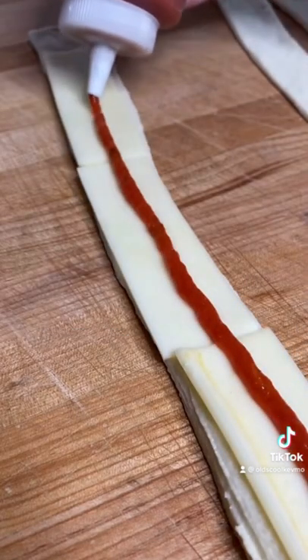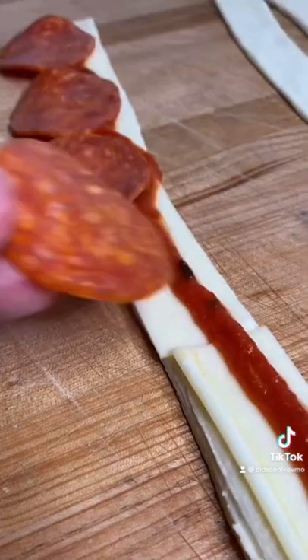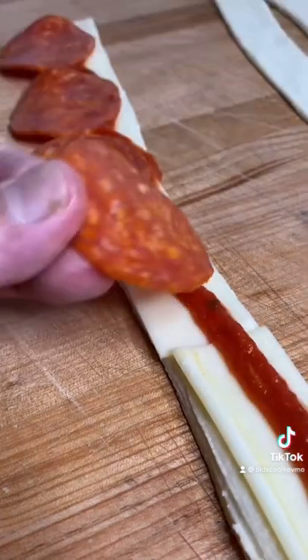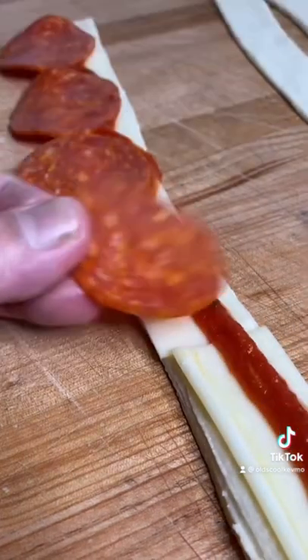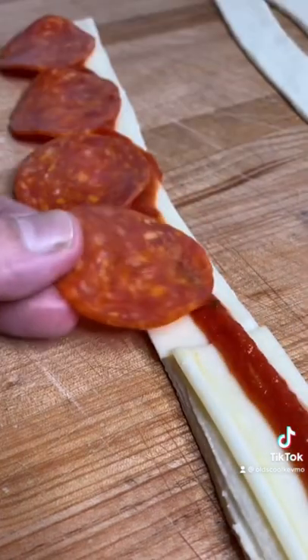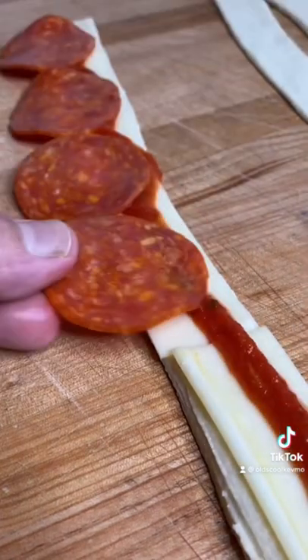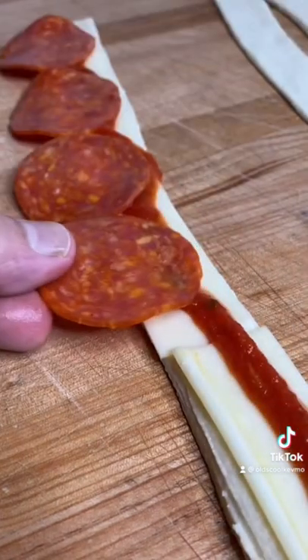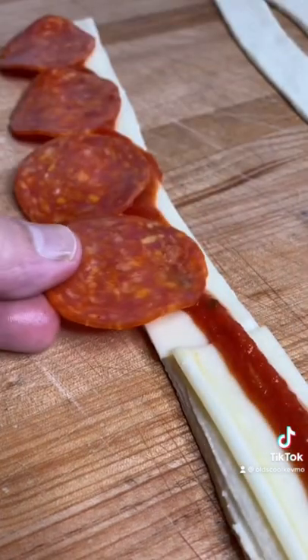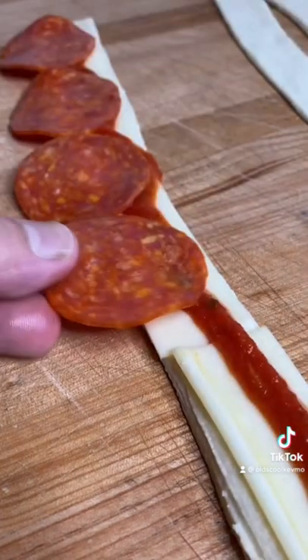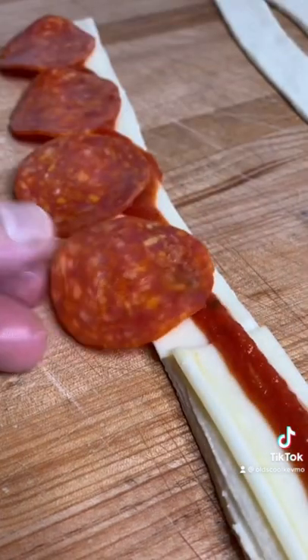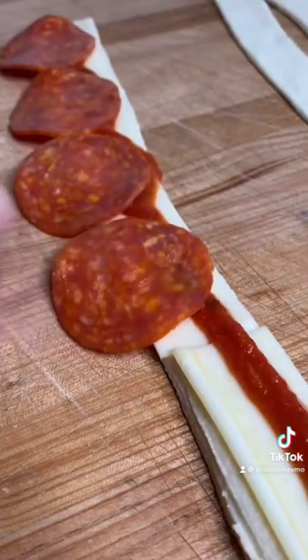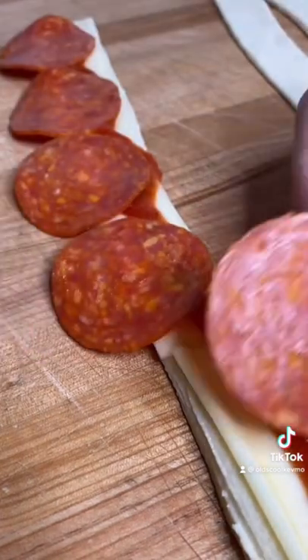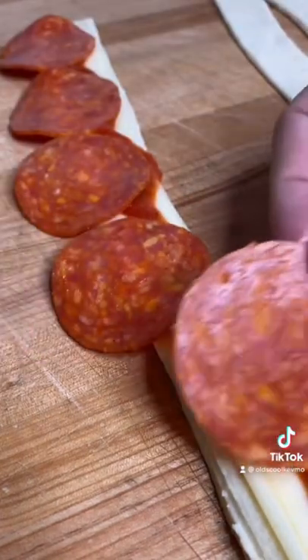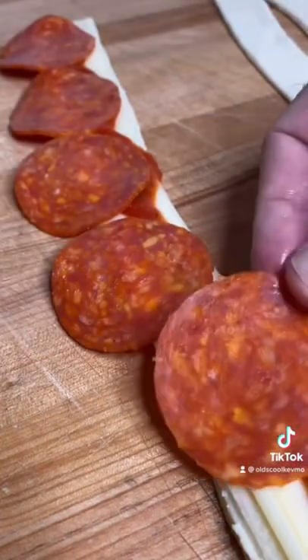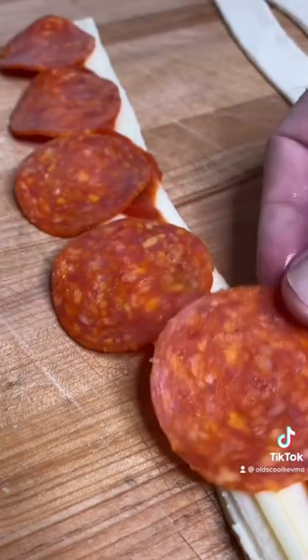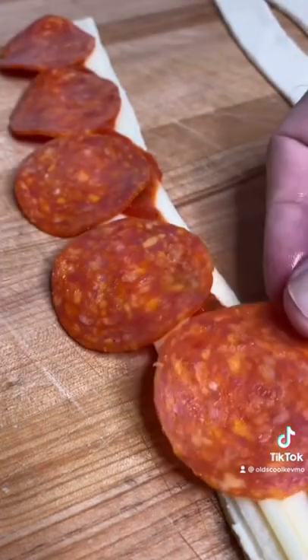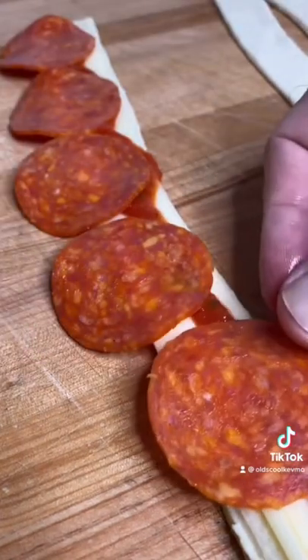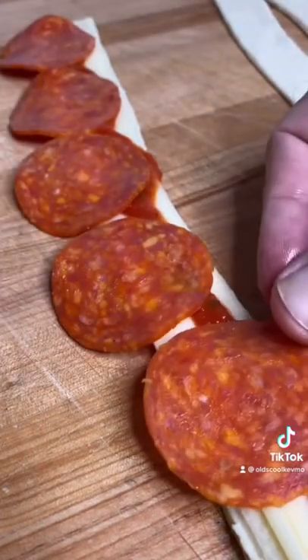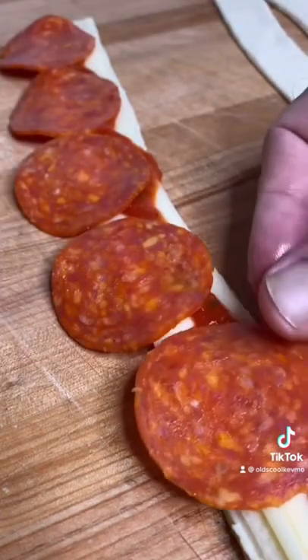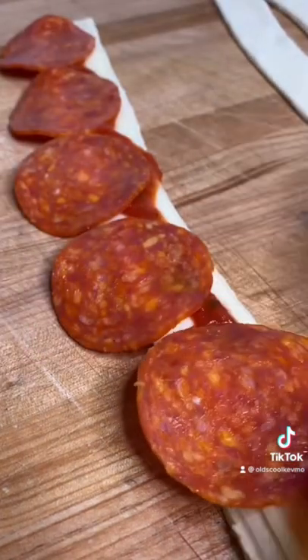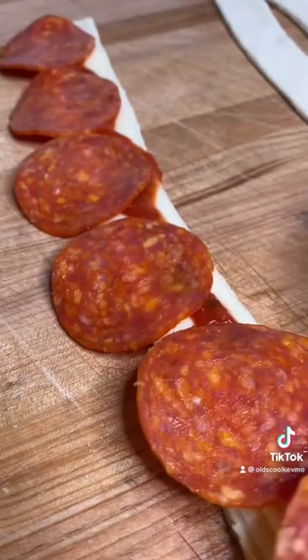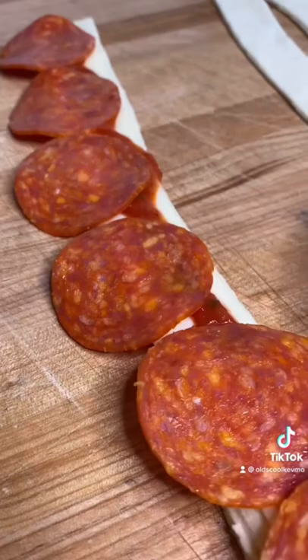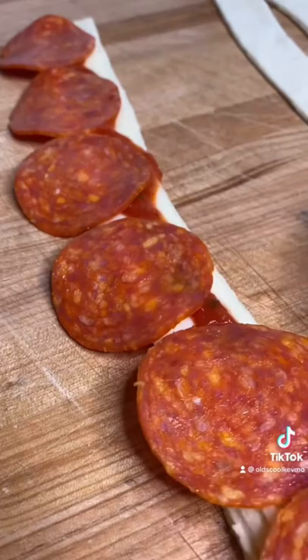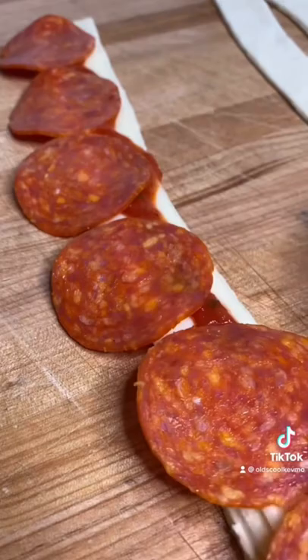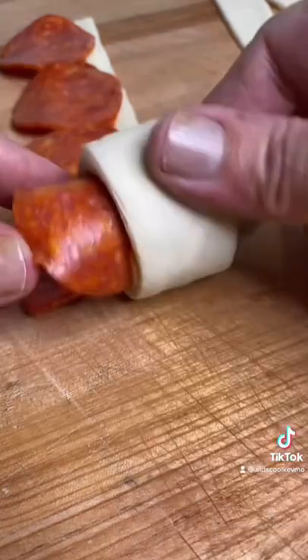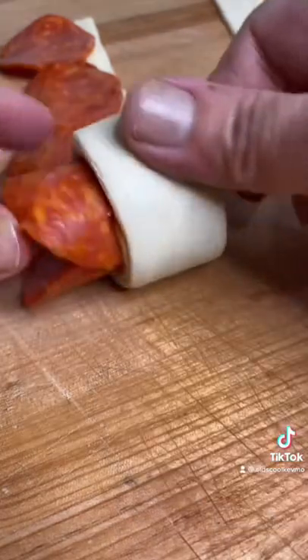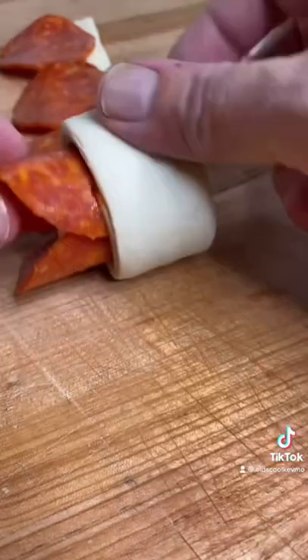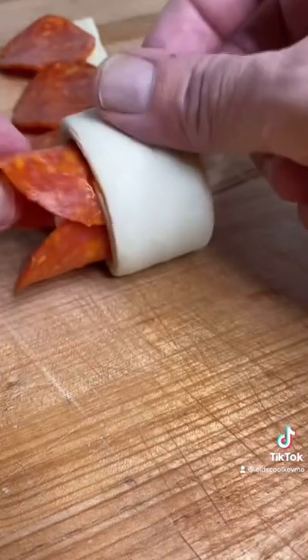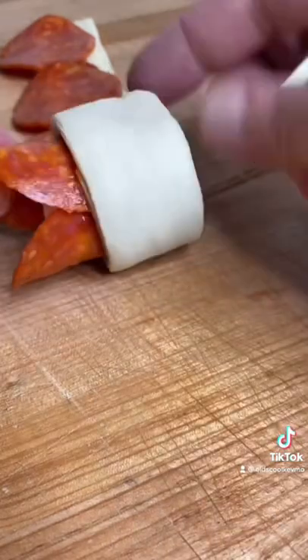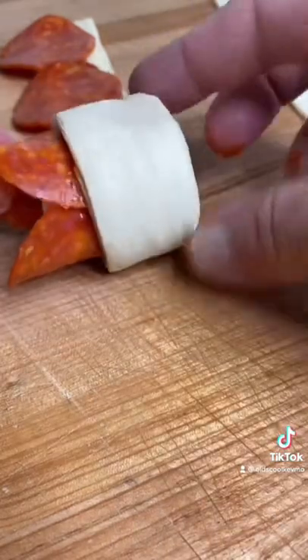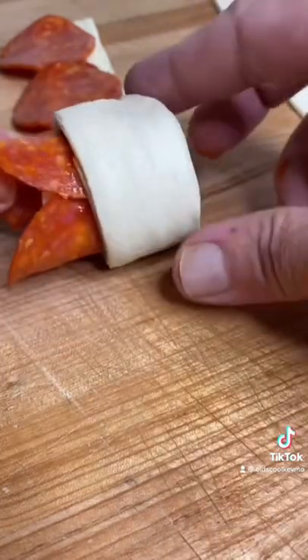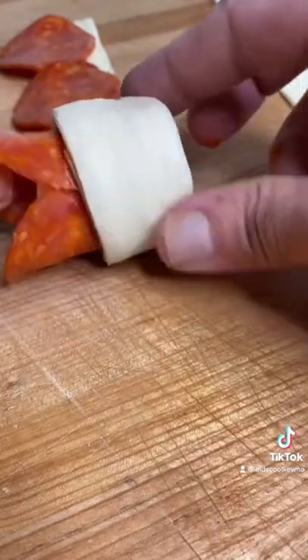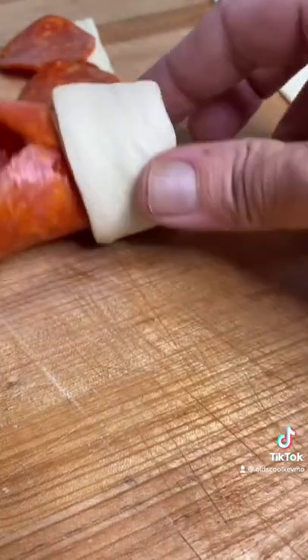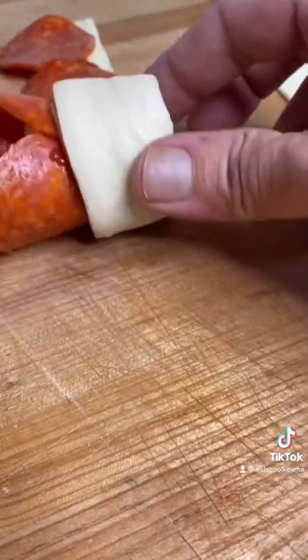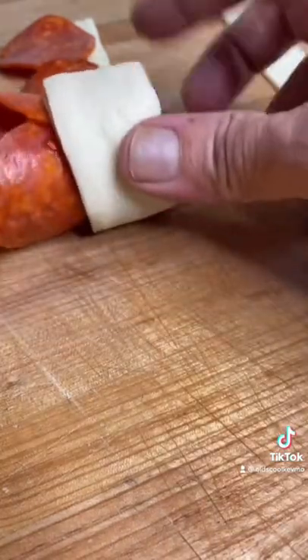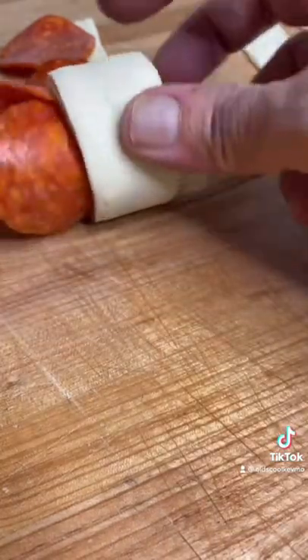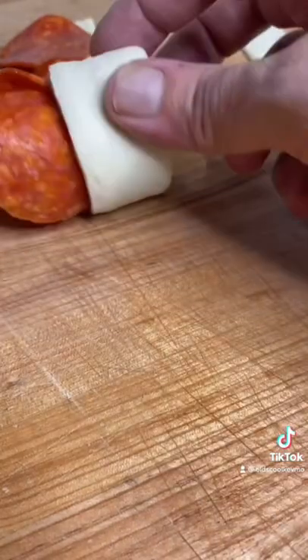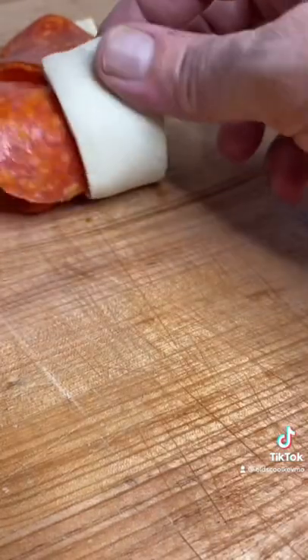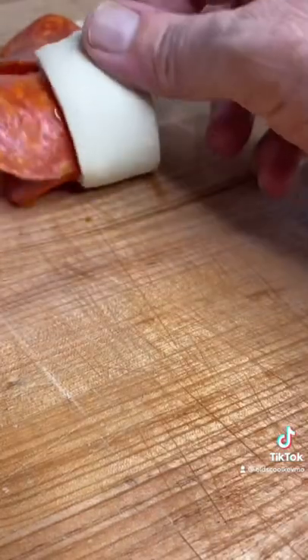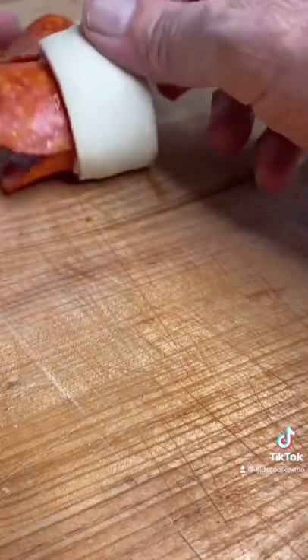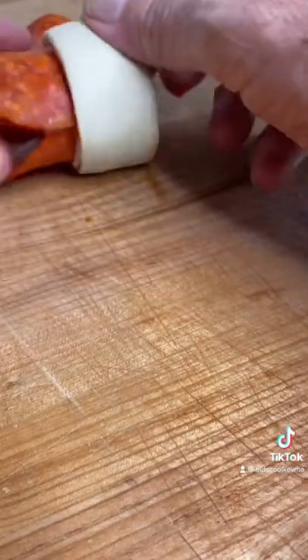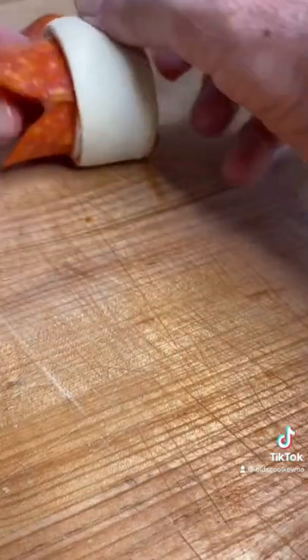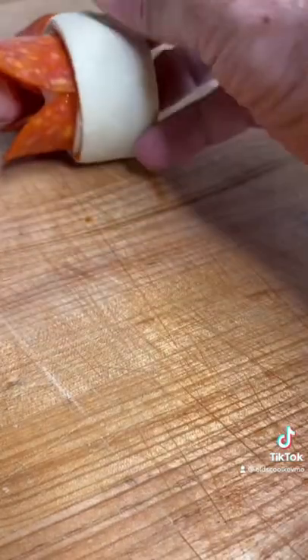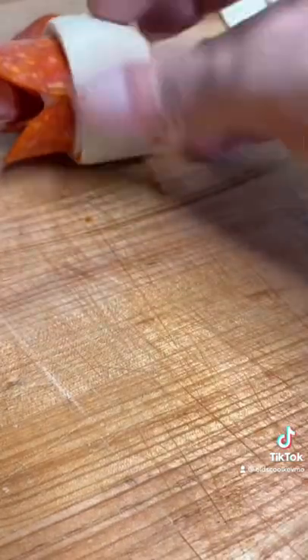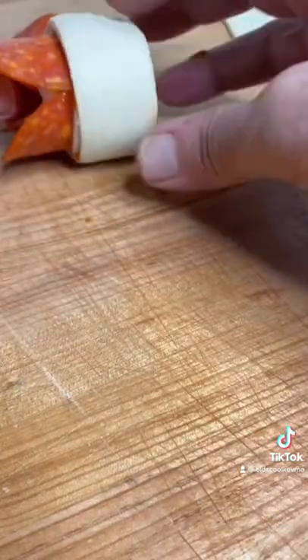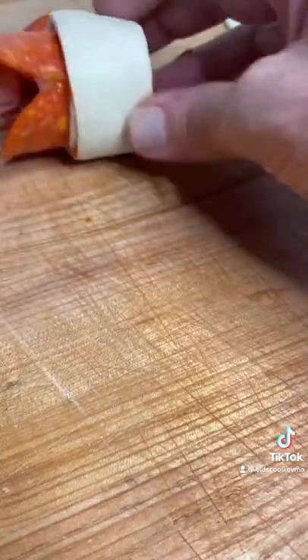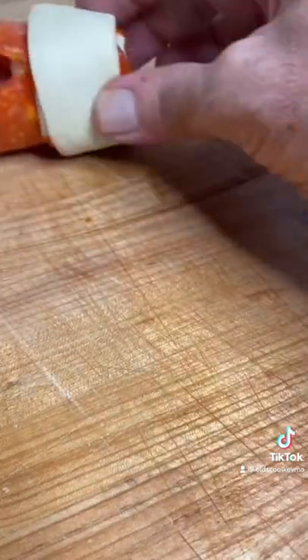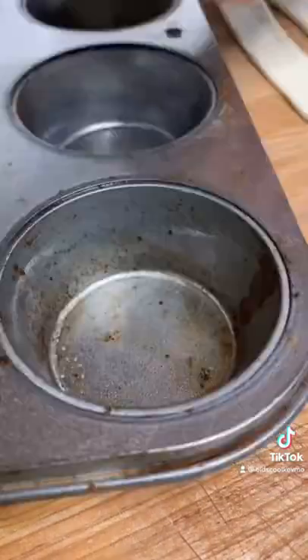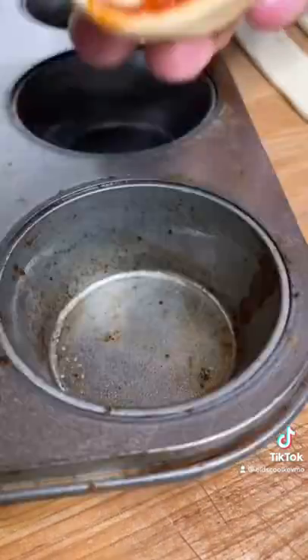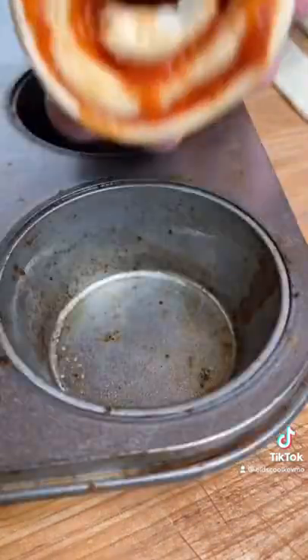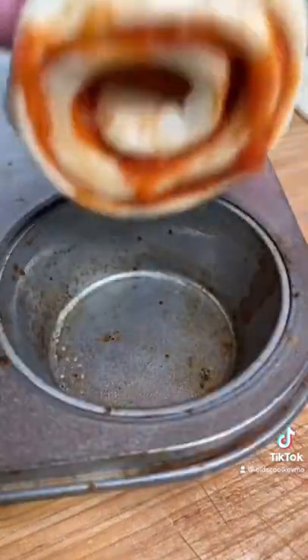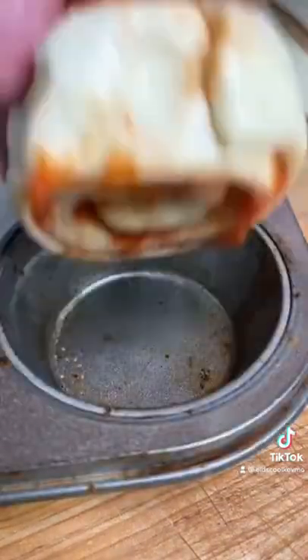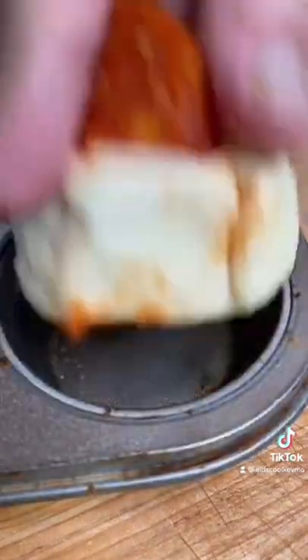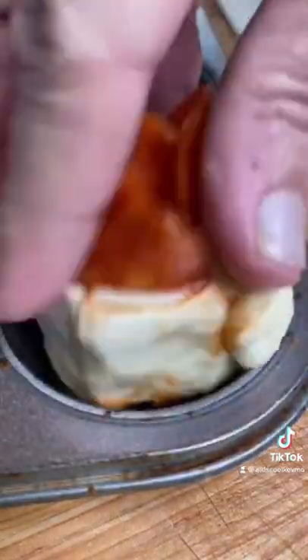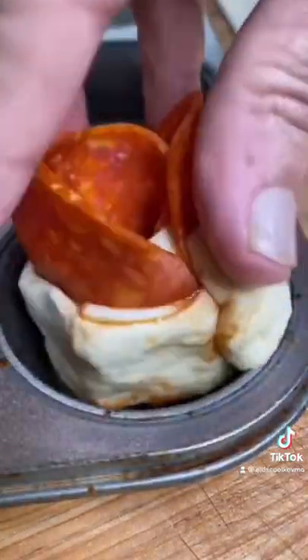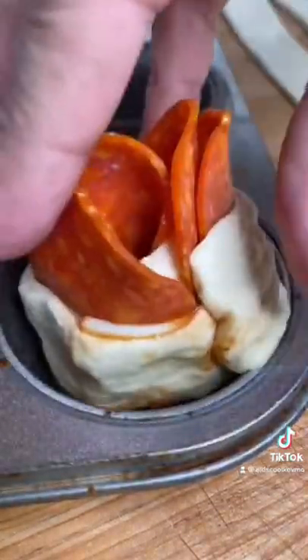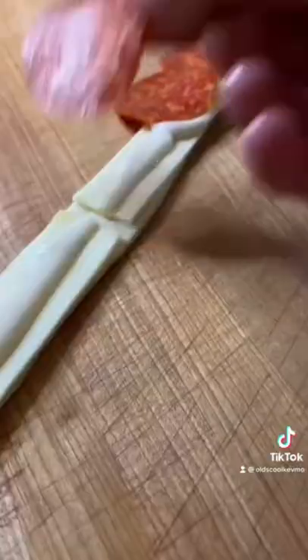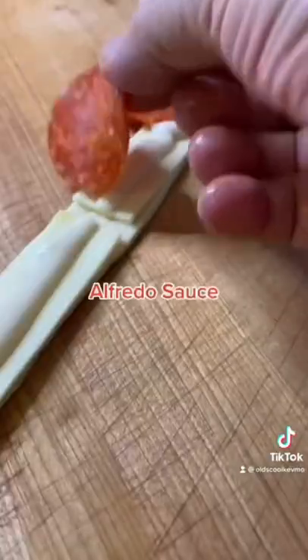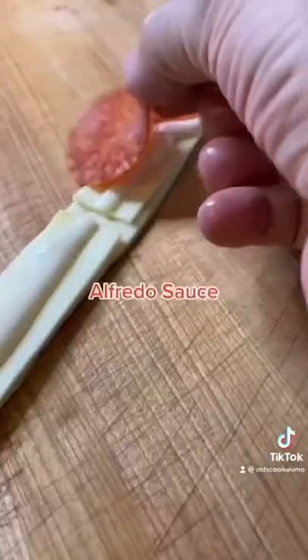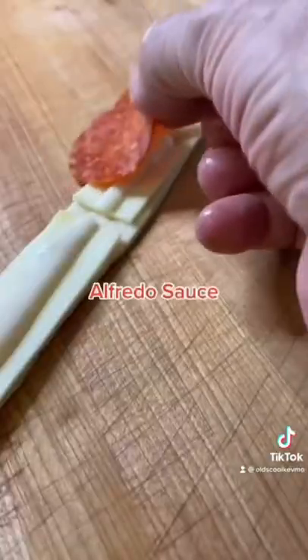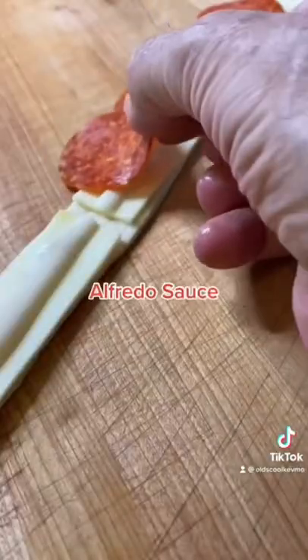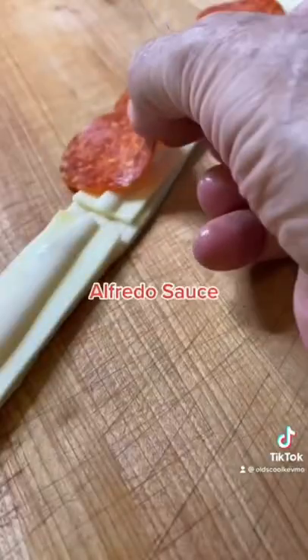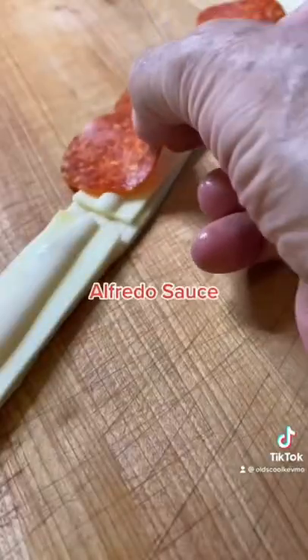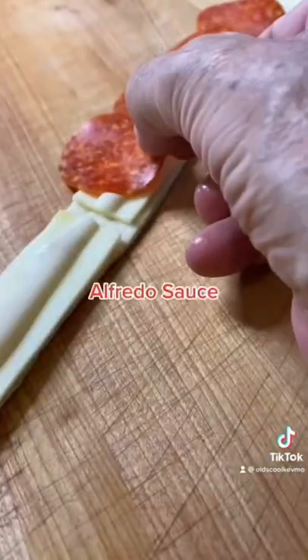It's time for the pepperoni. Just lay them out one at a time and roll it up. We'll put that right in our muffin tin.